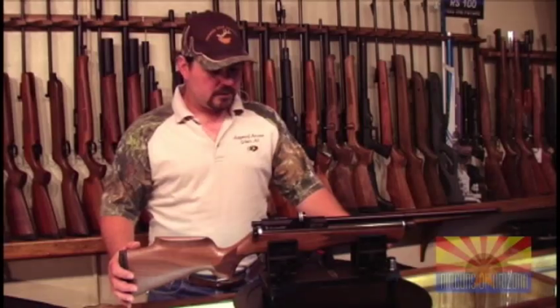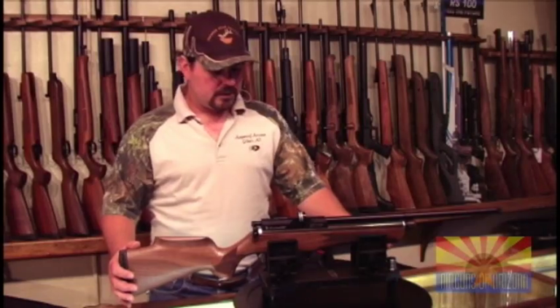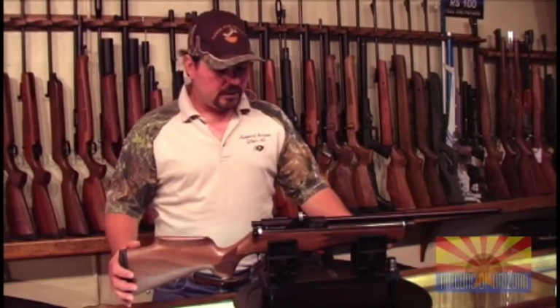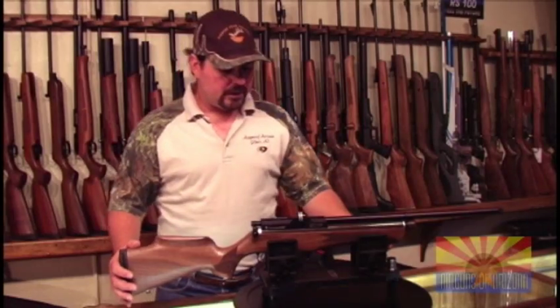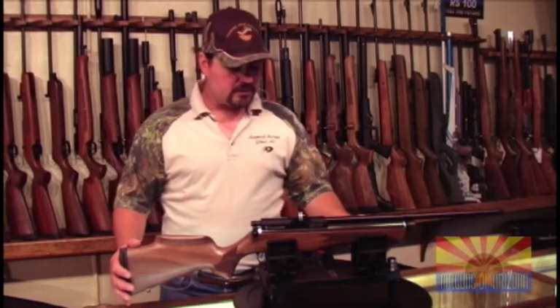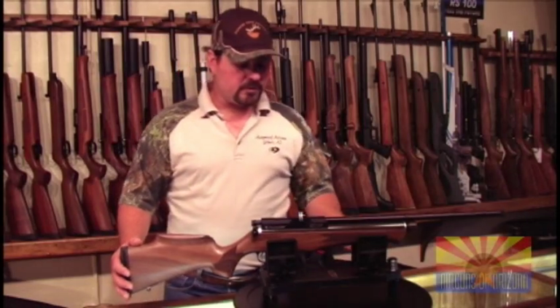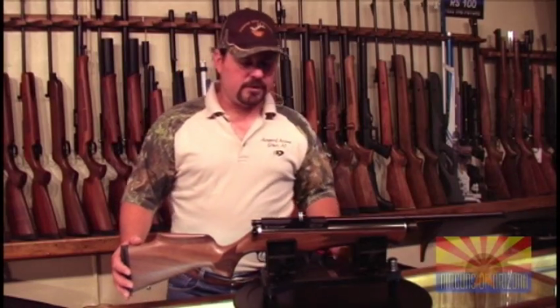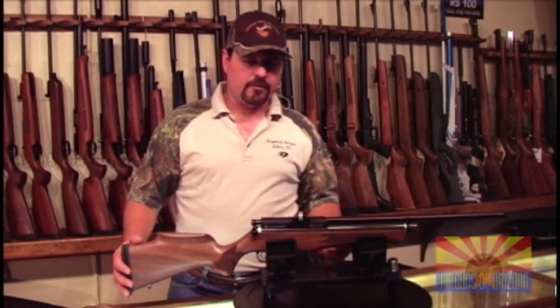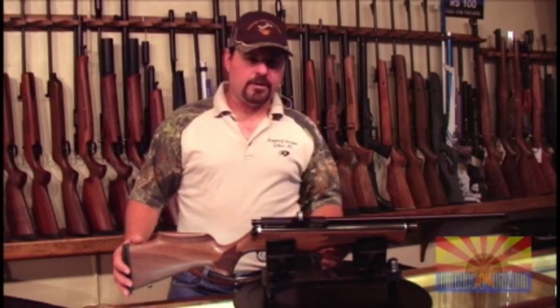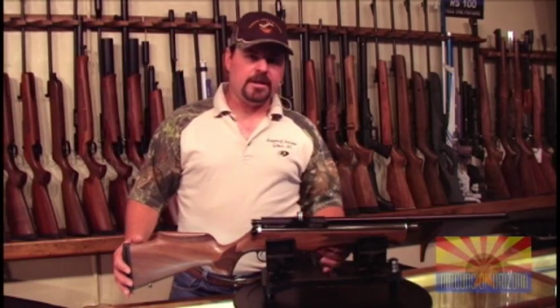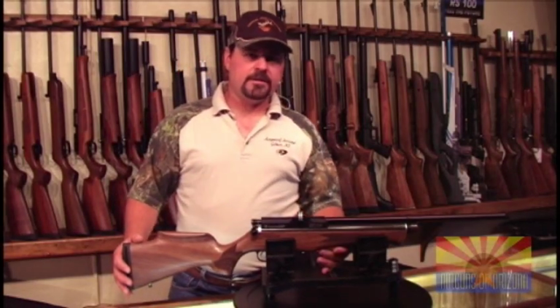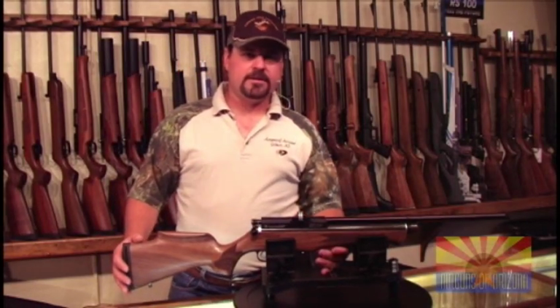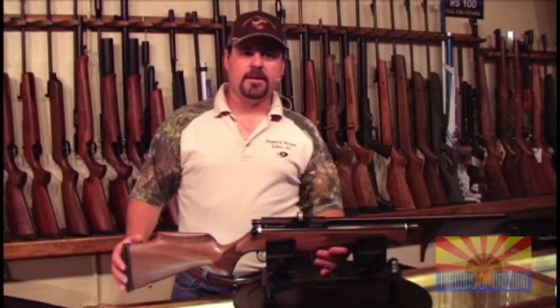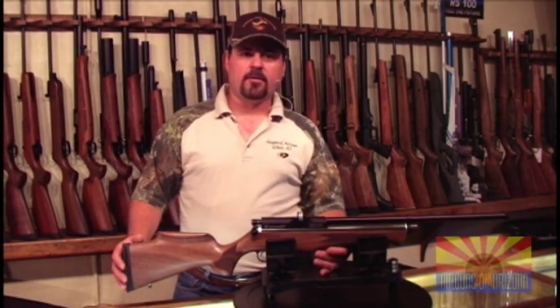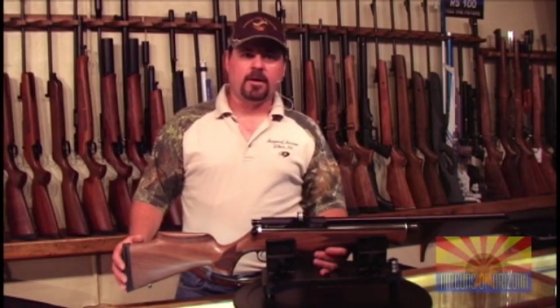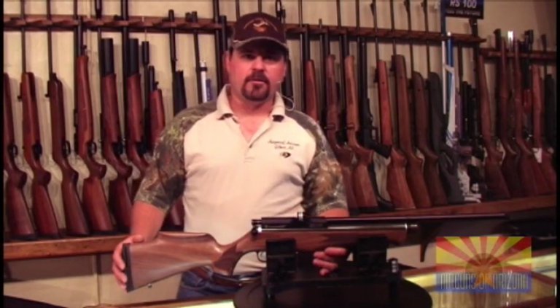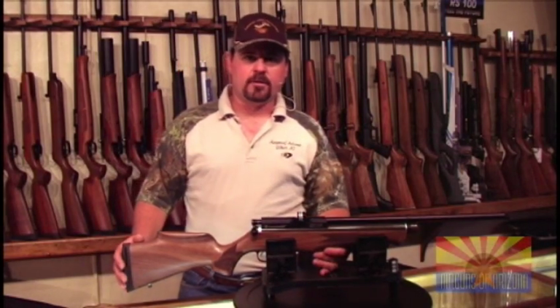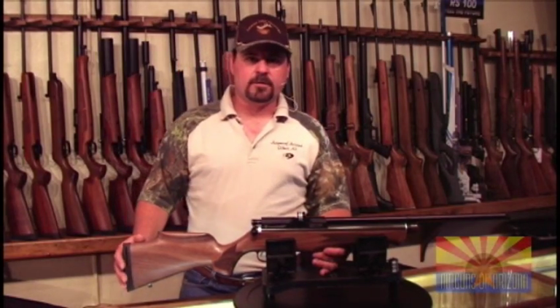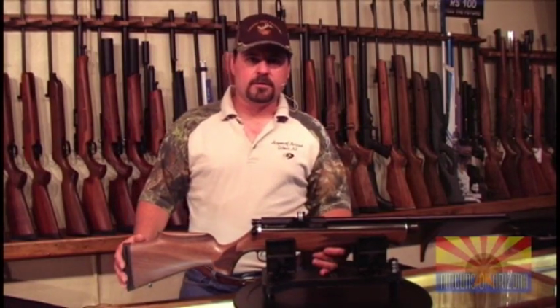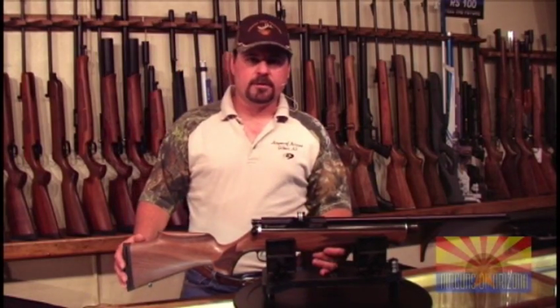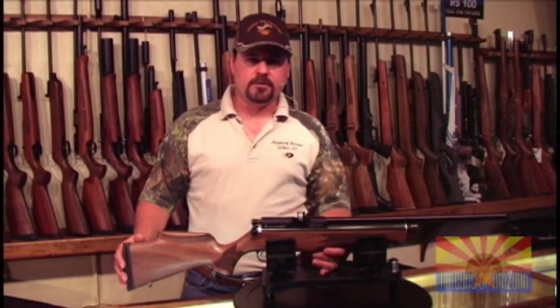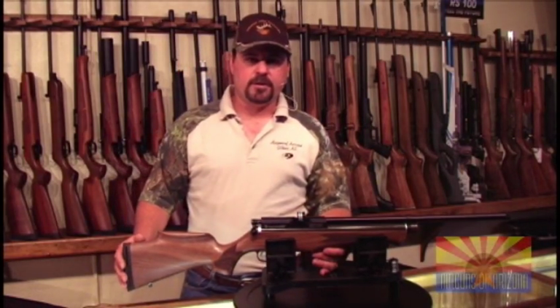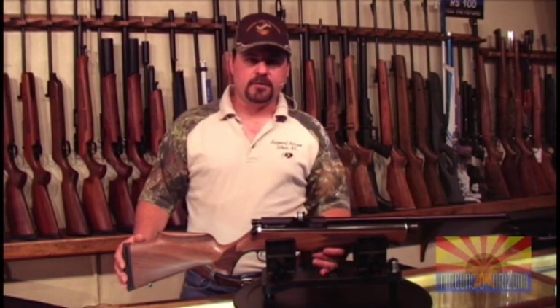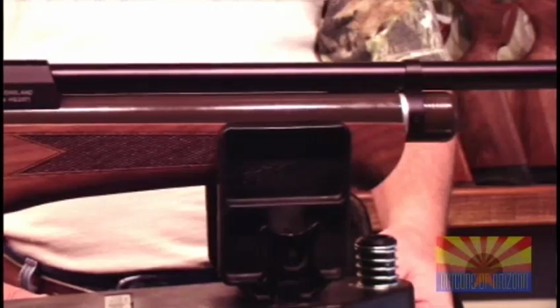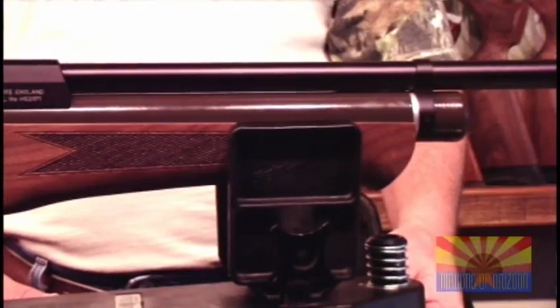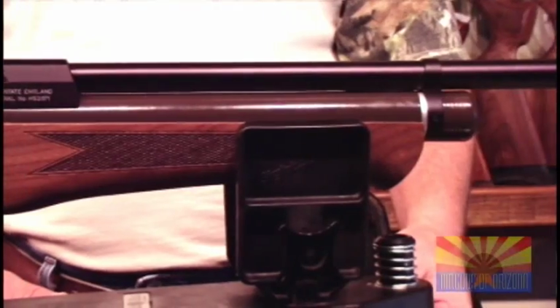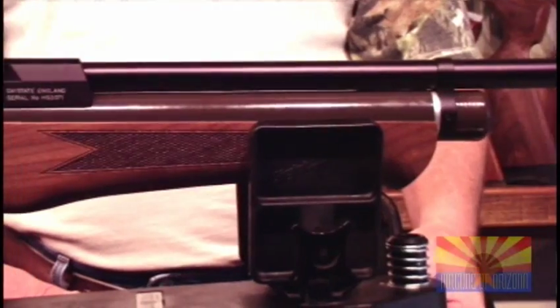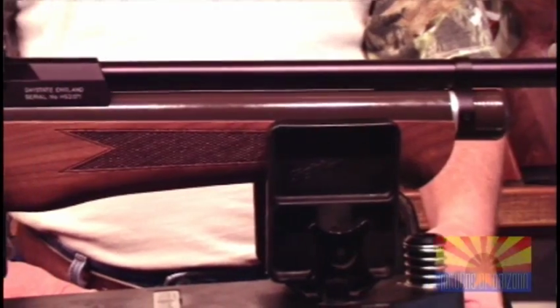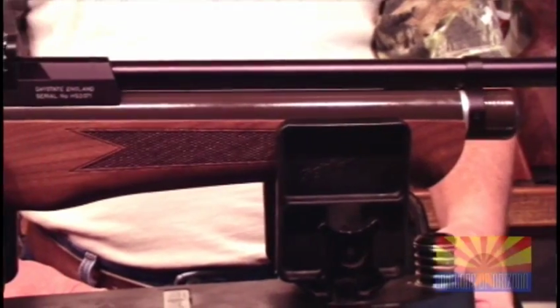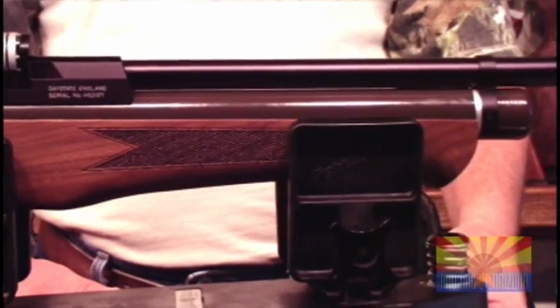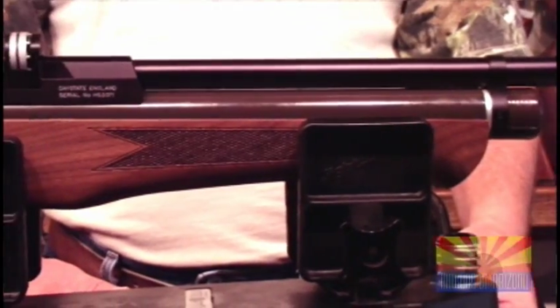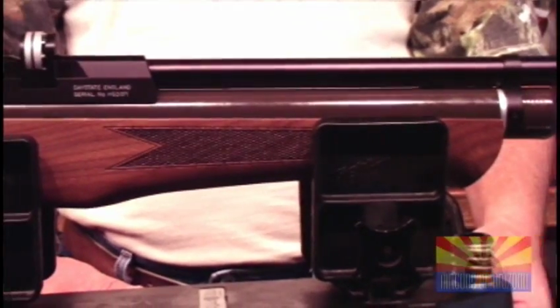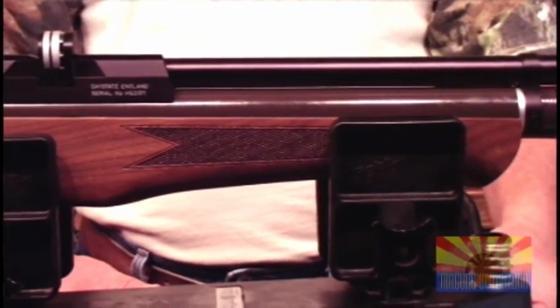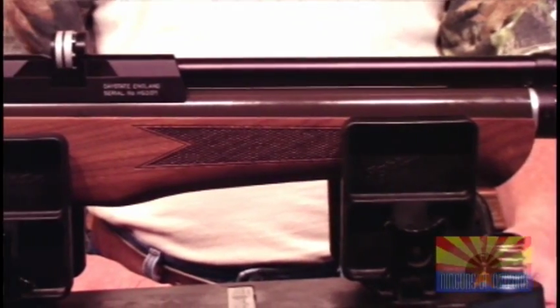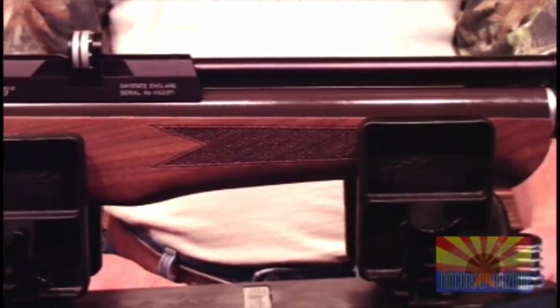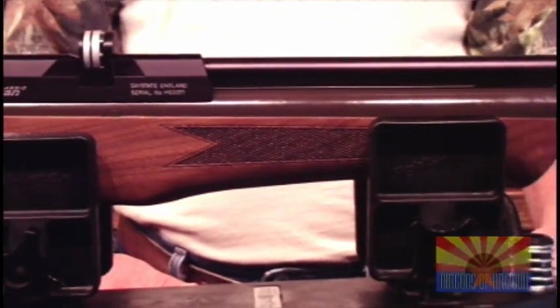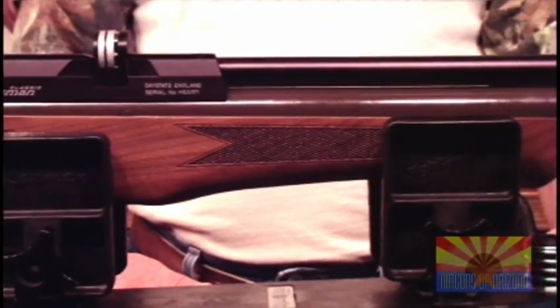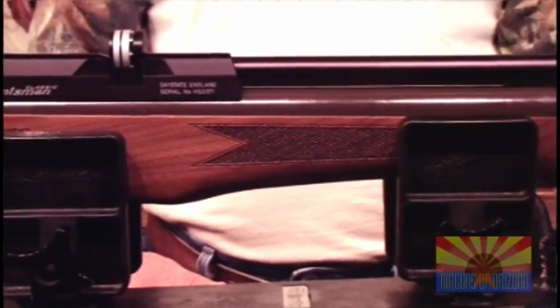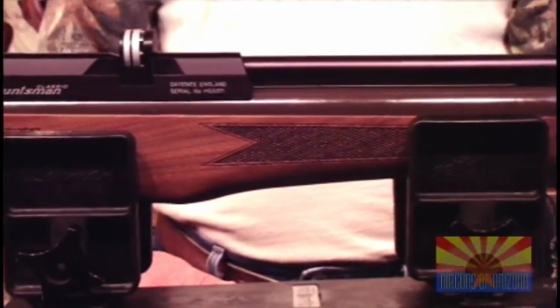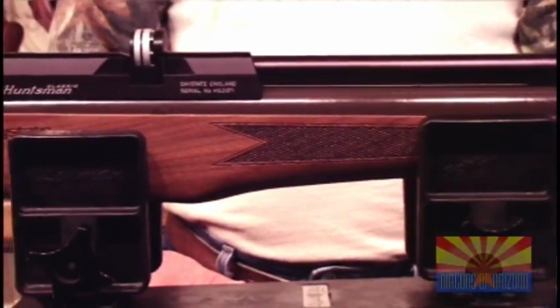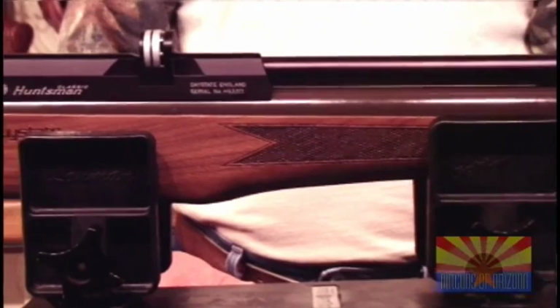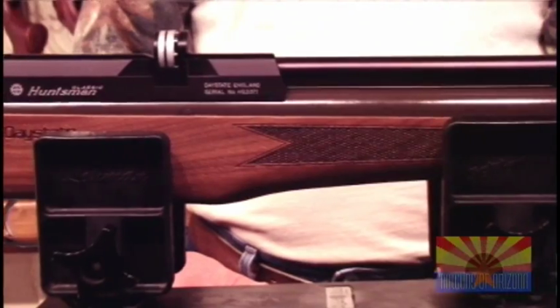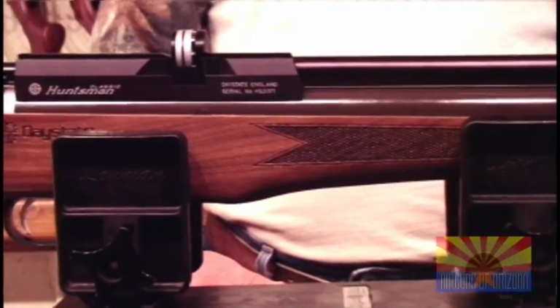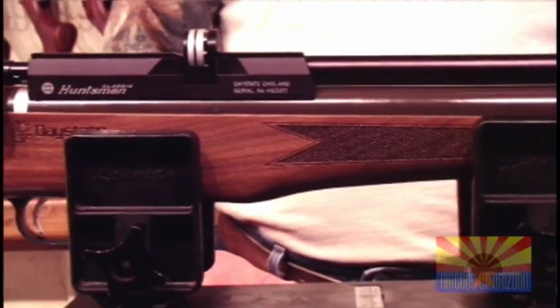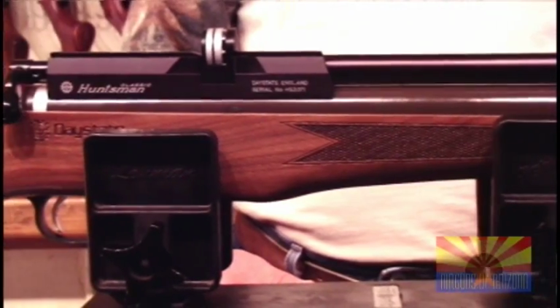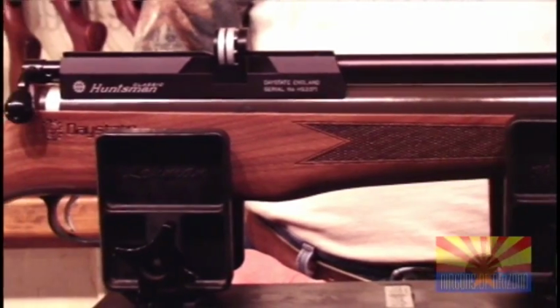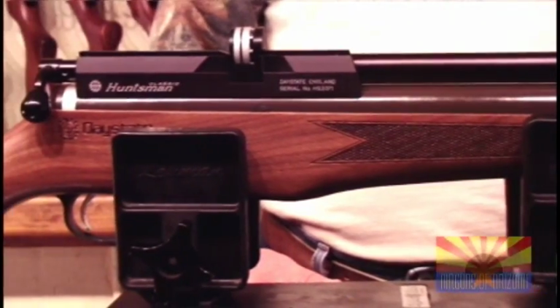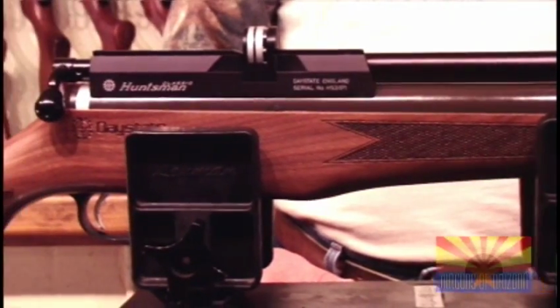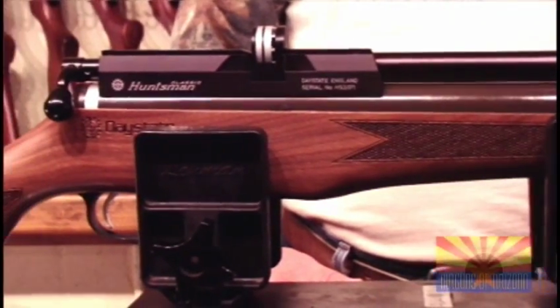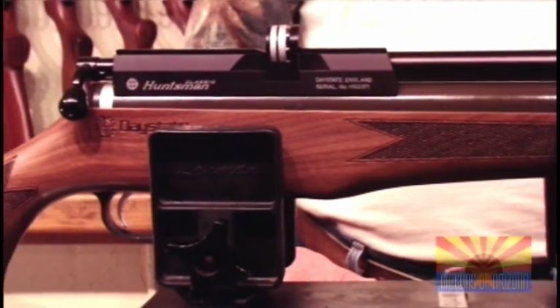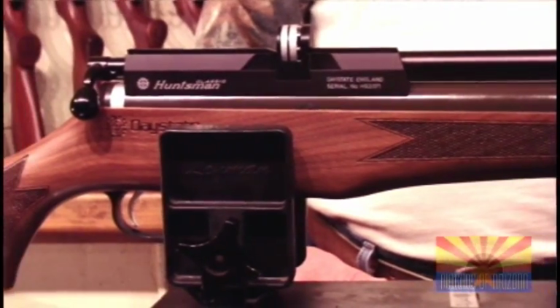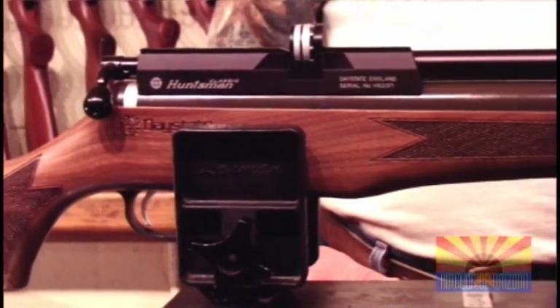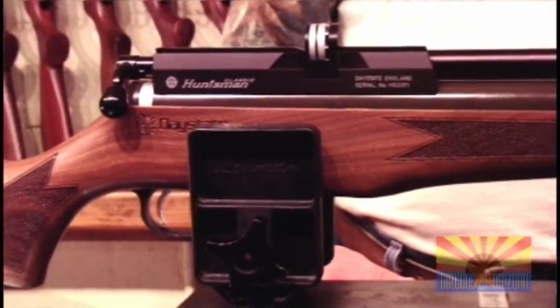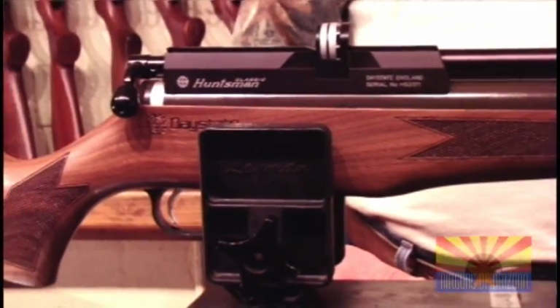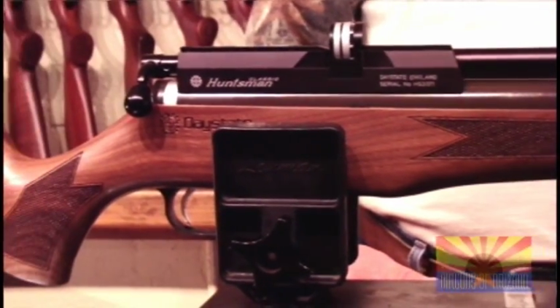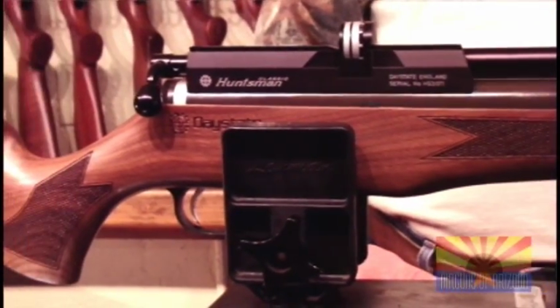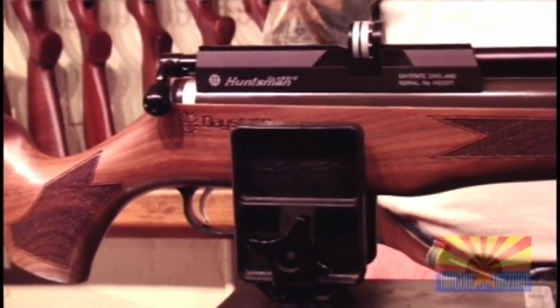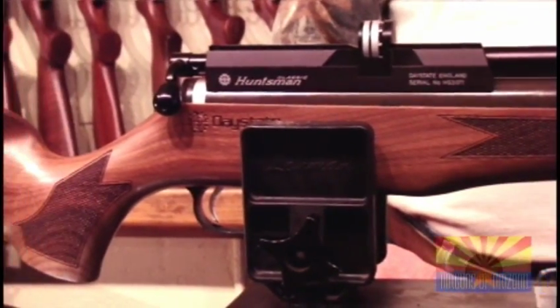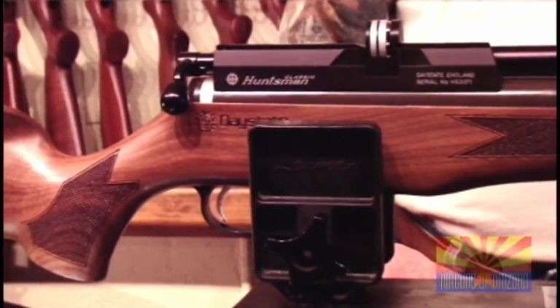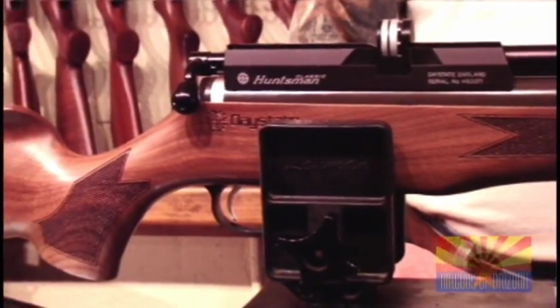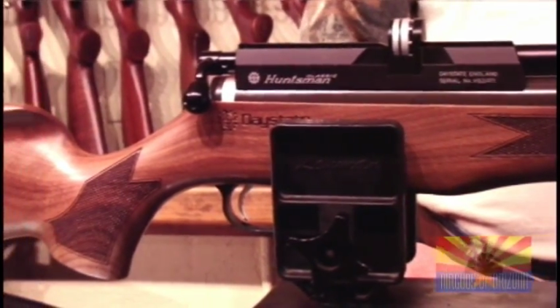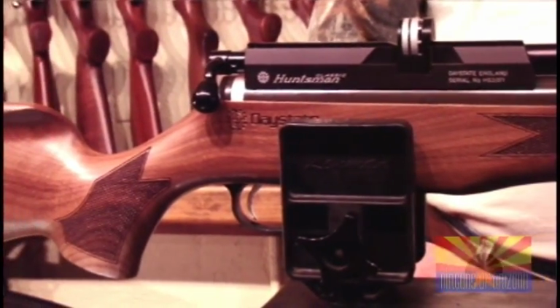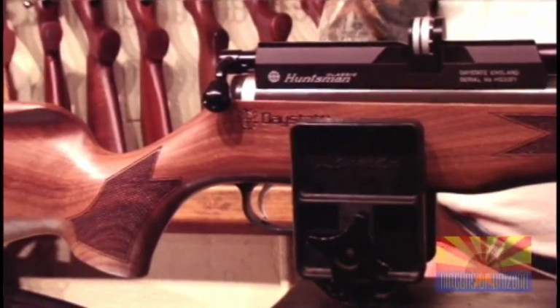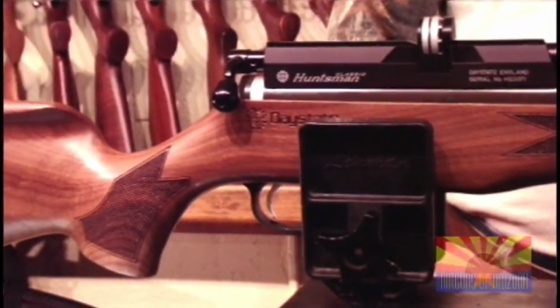As with every Daystate rifle, the fit and finish is perfect. No machine marks in the metal, the wood fits very nicely.